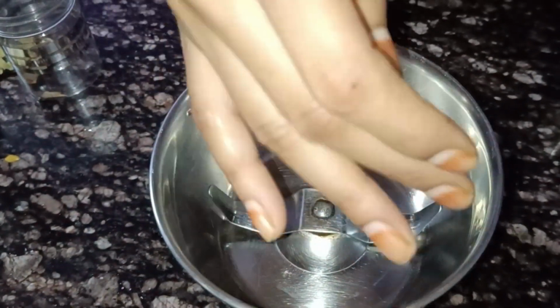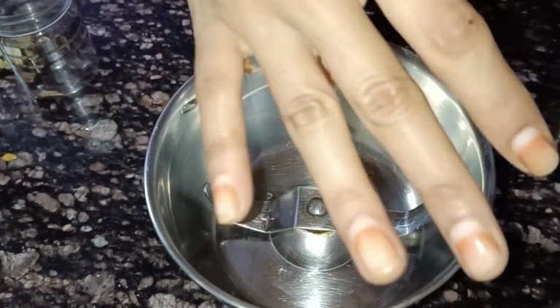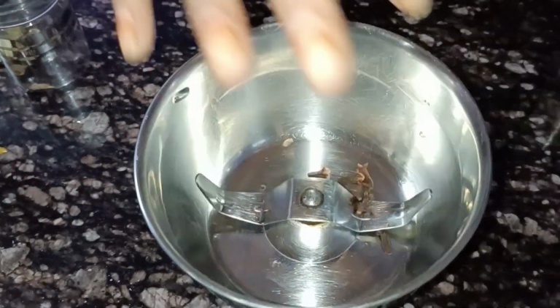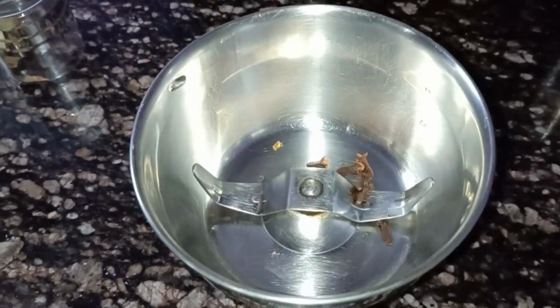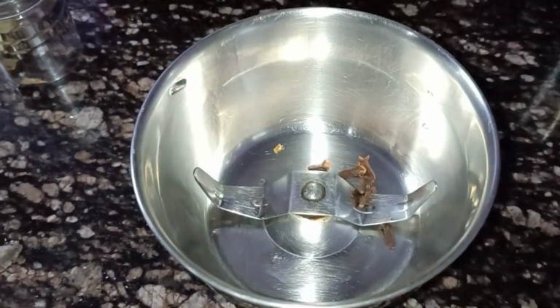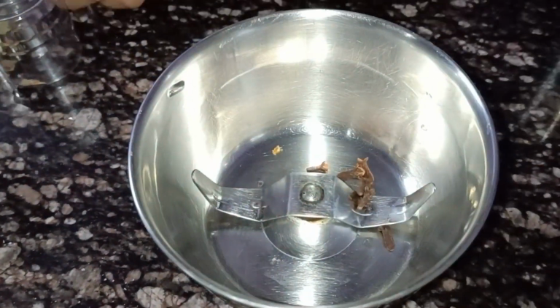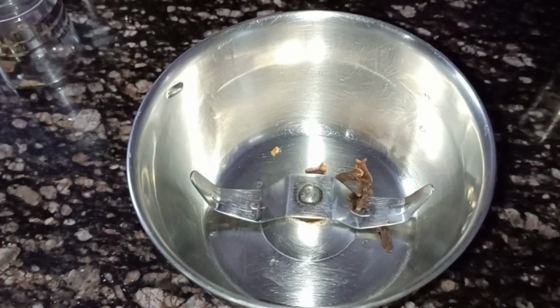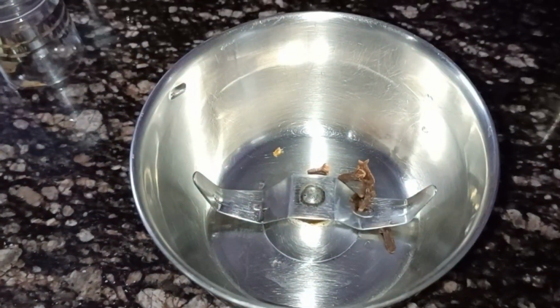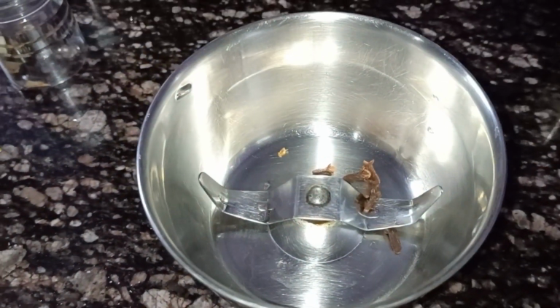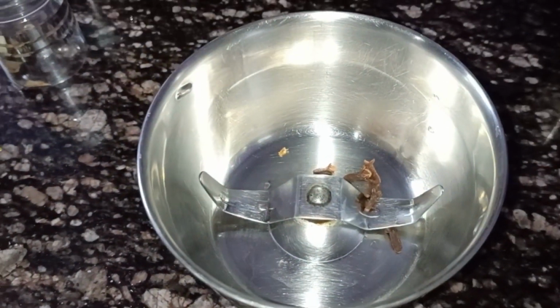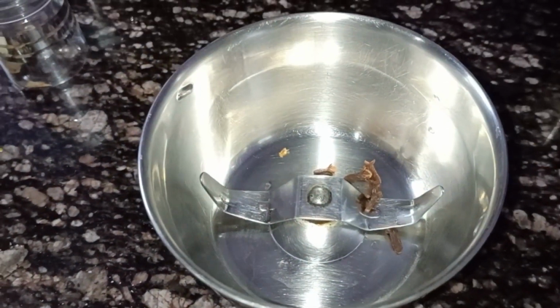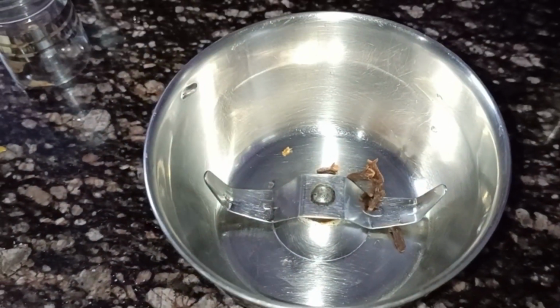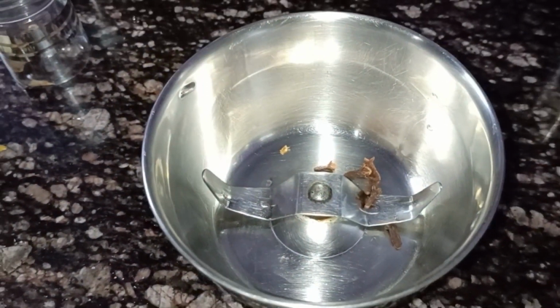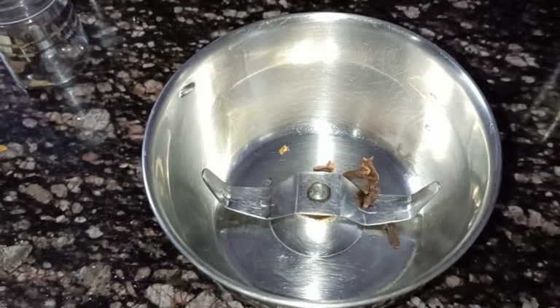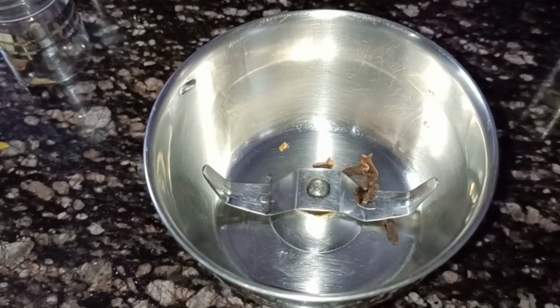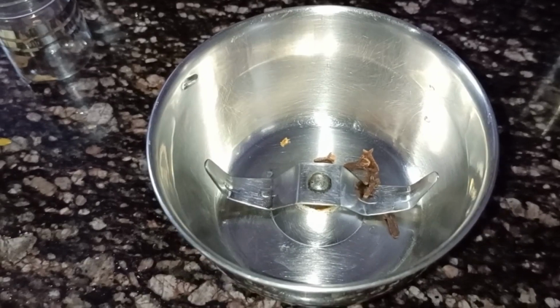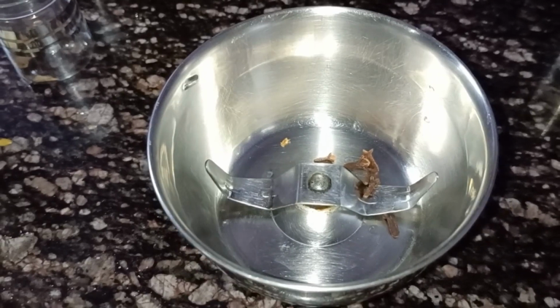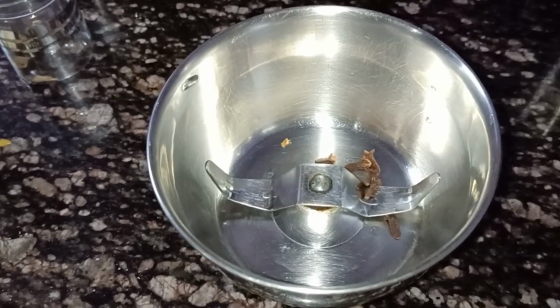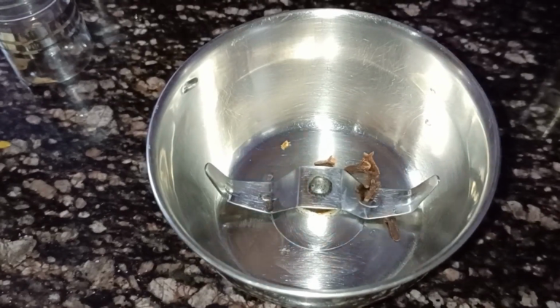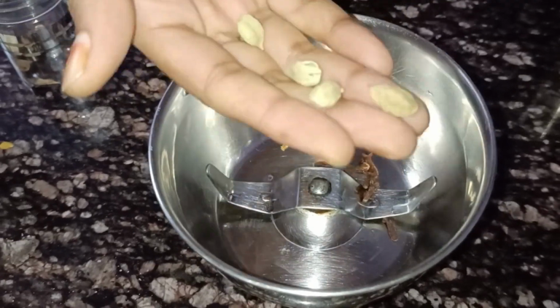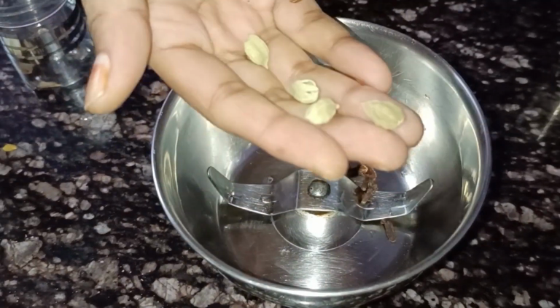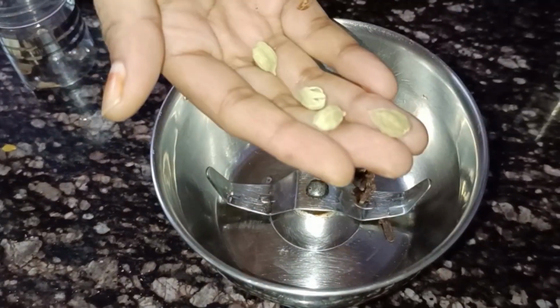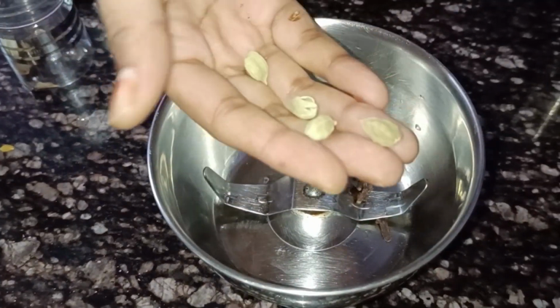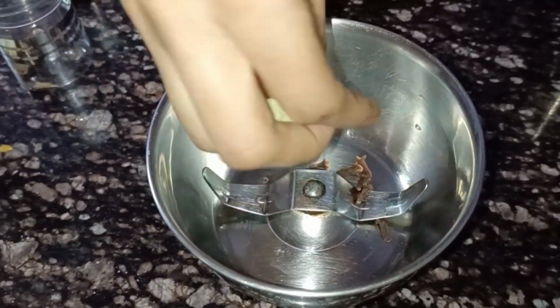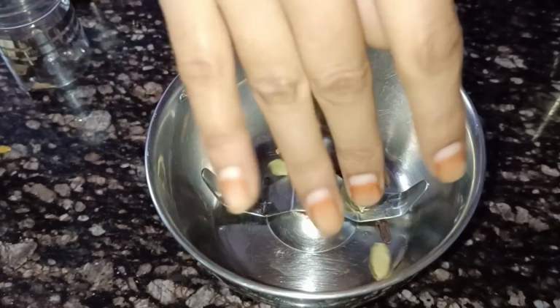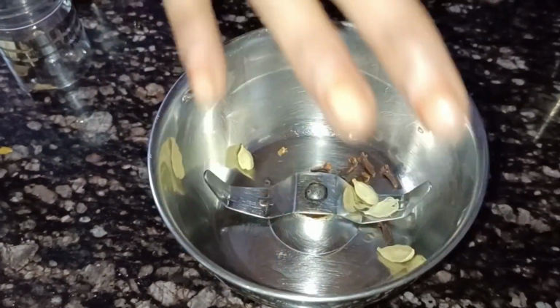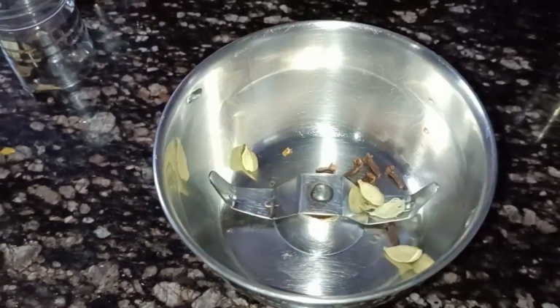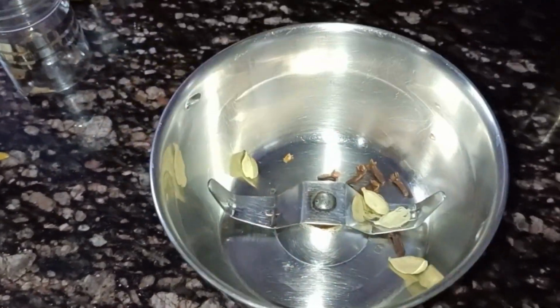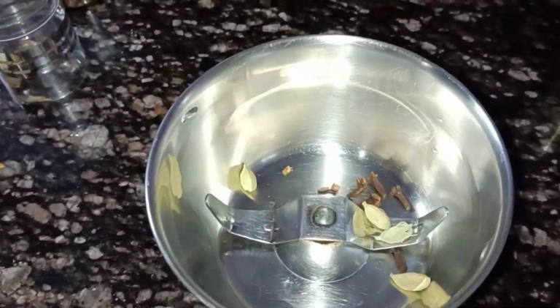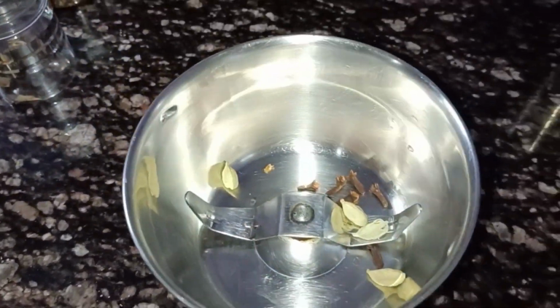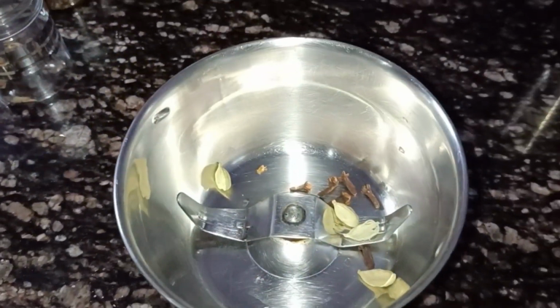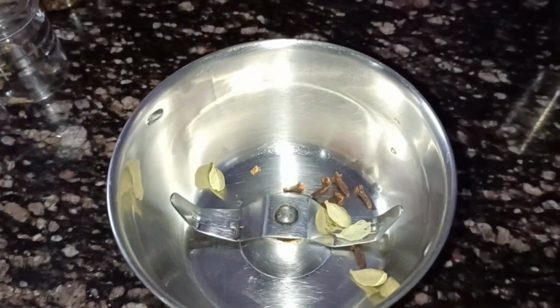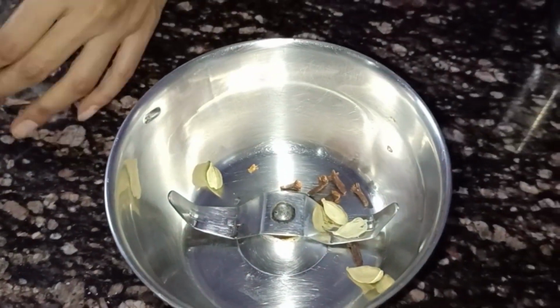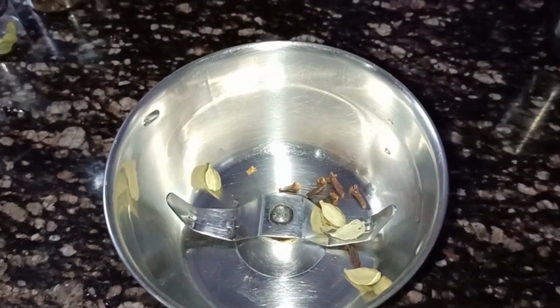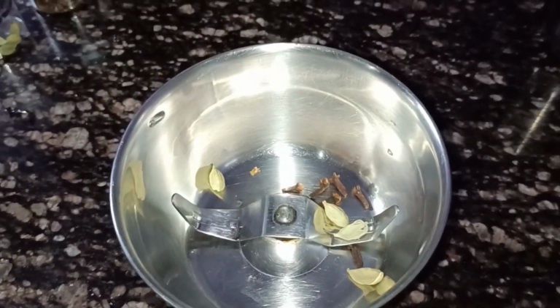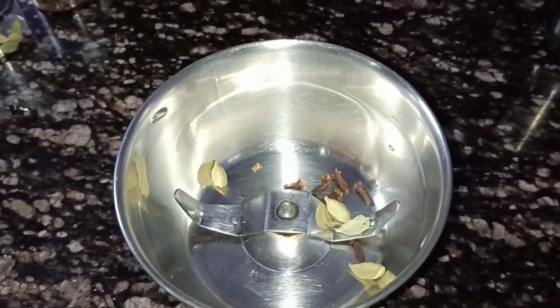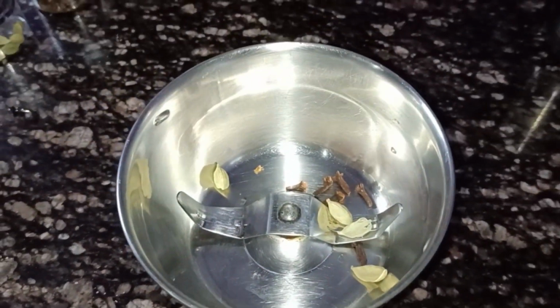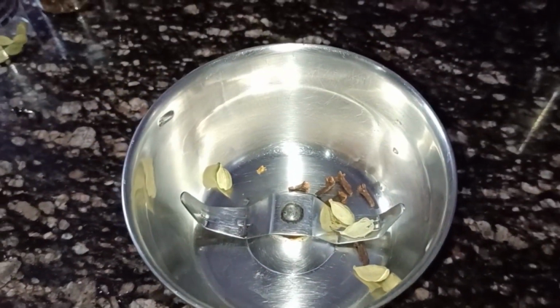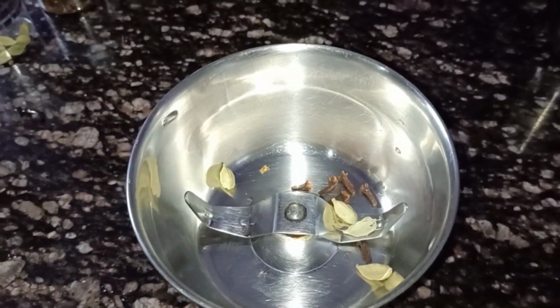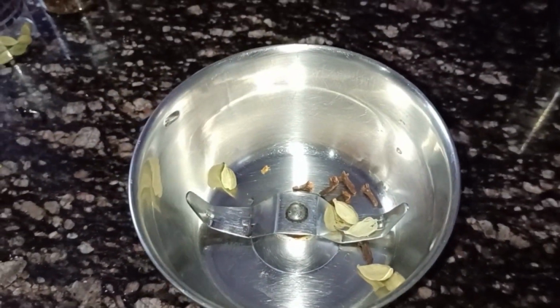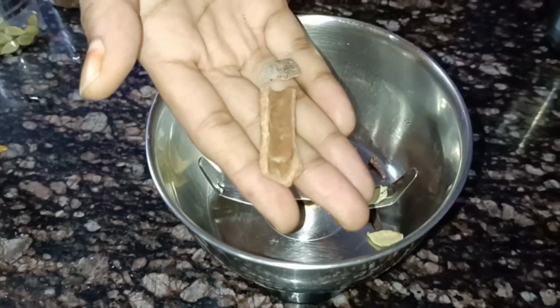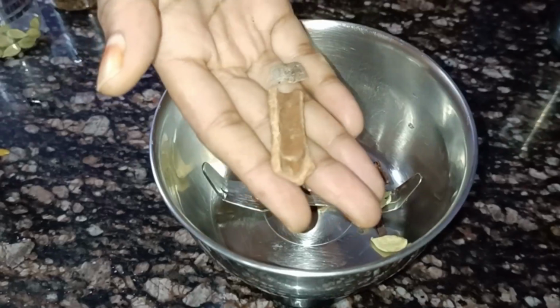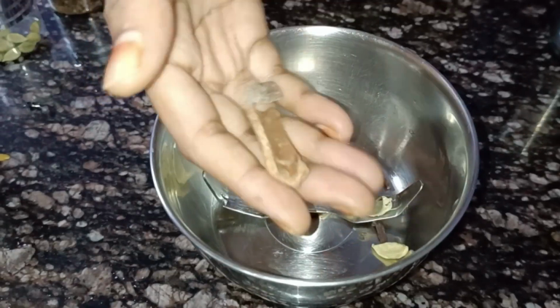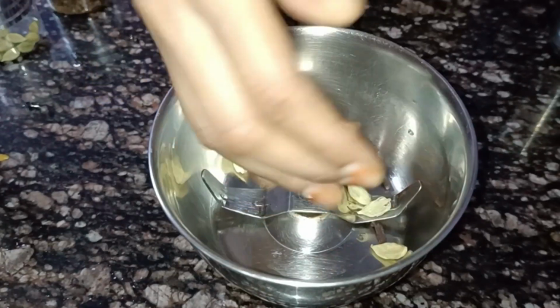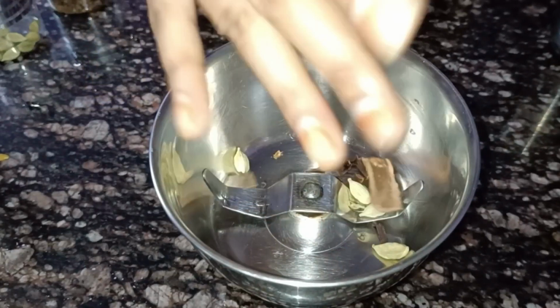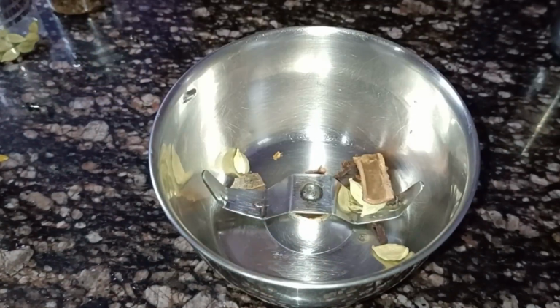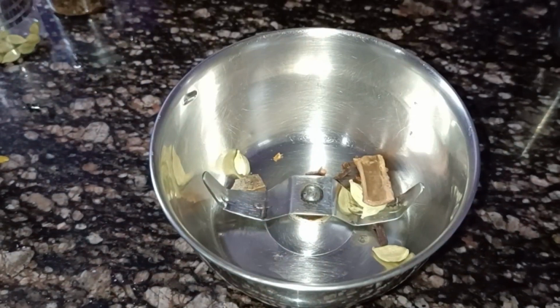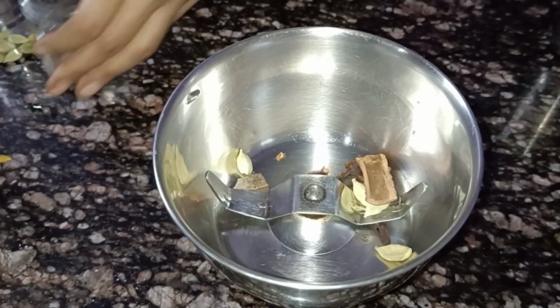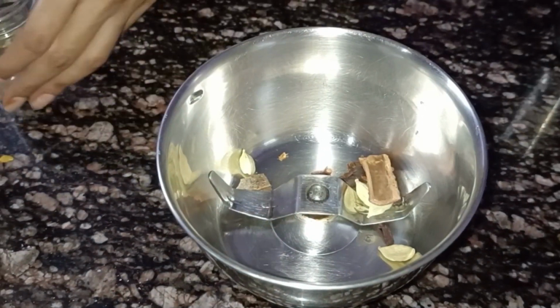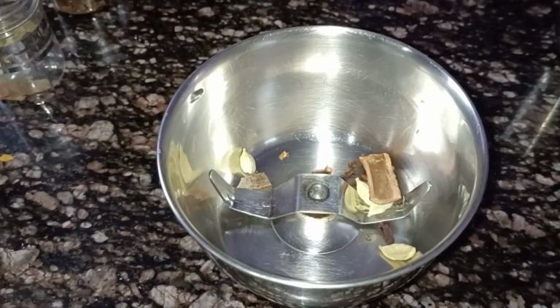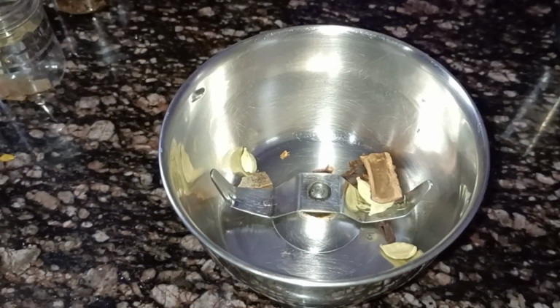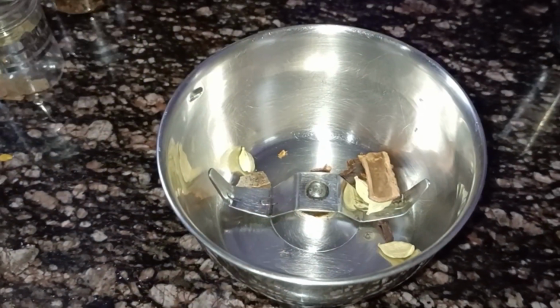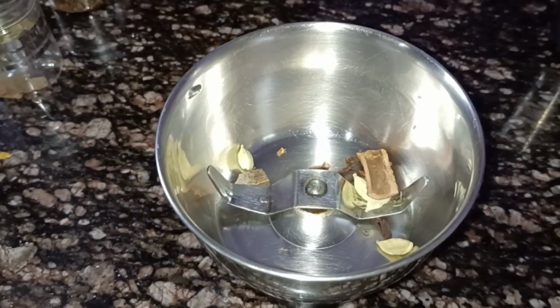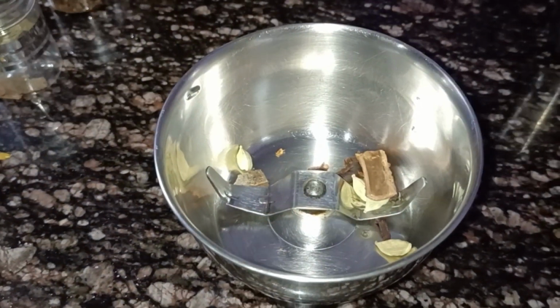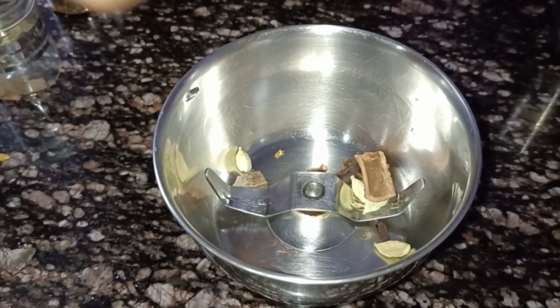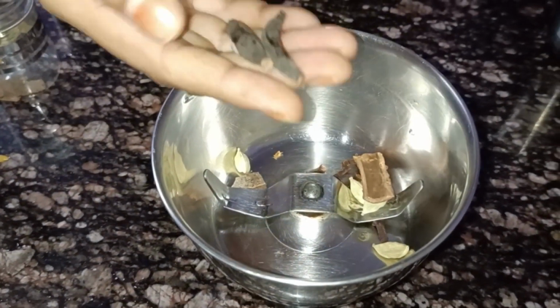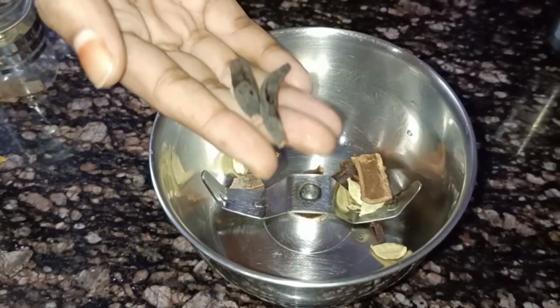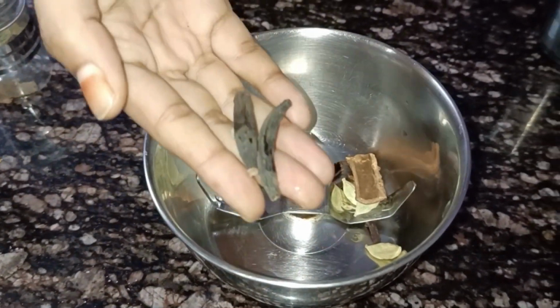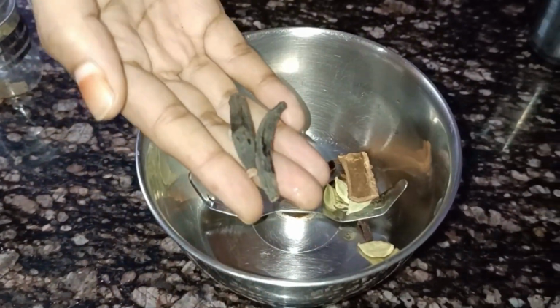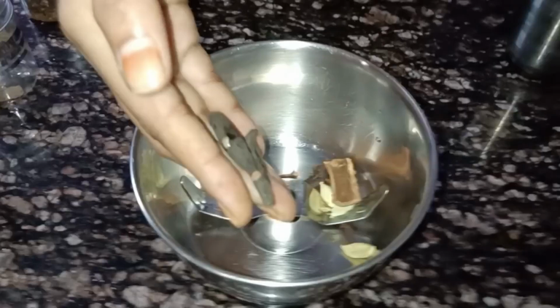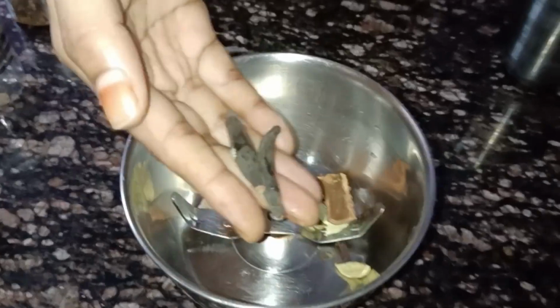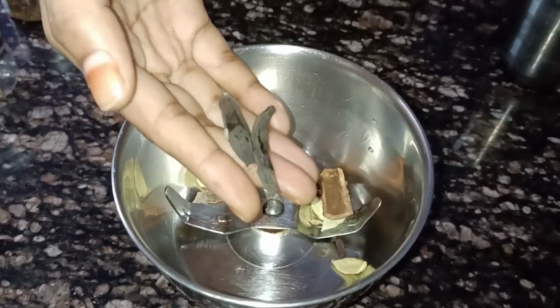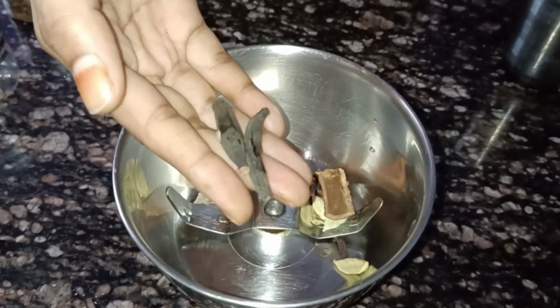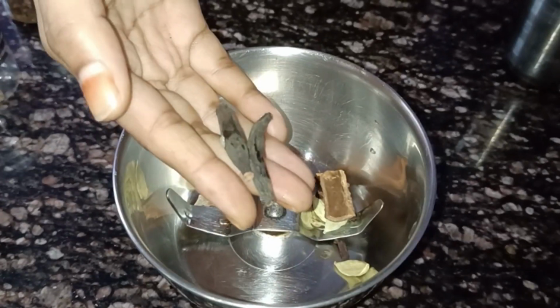First, we are going to cook the chicken. We are going to grind the whole chicken in a mixer jar.